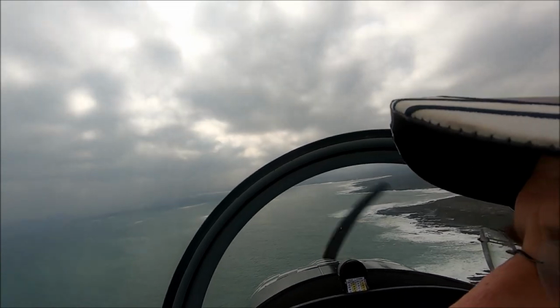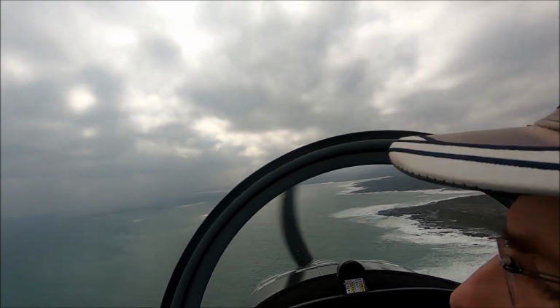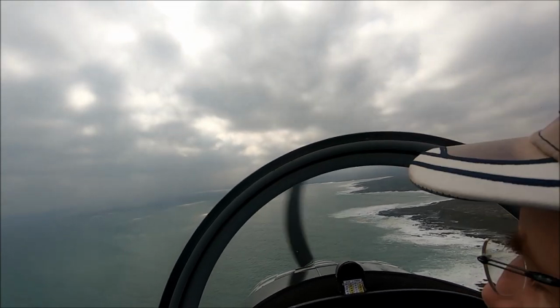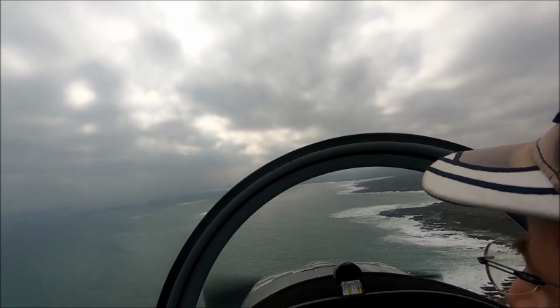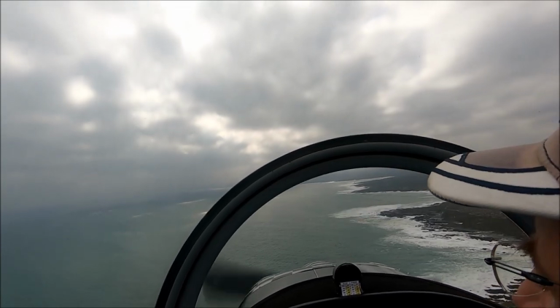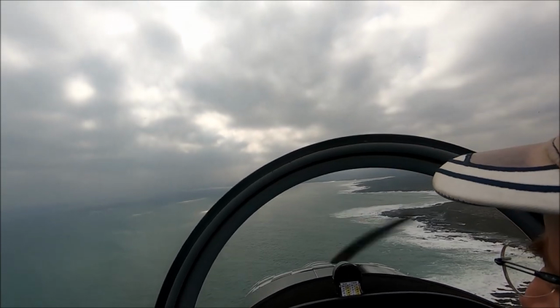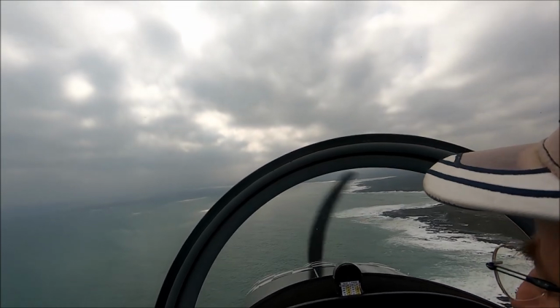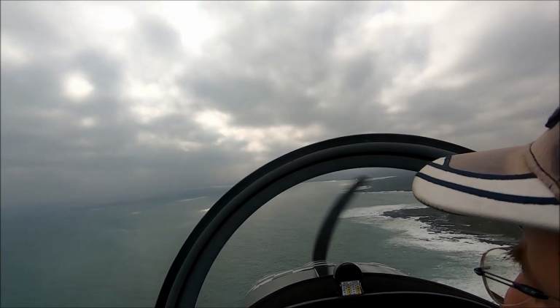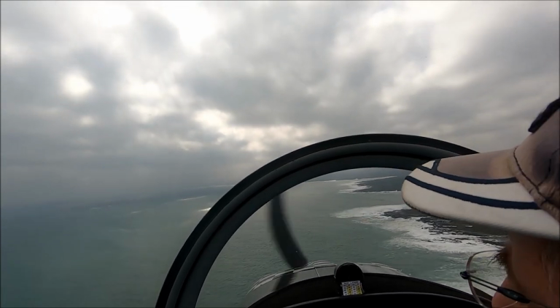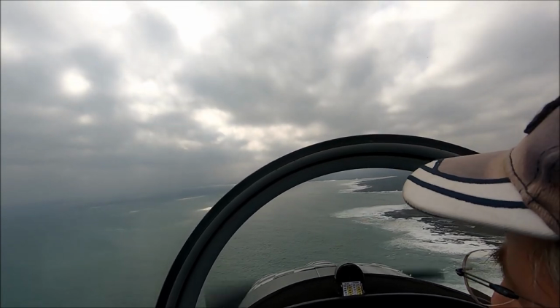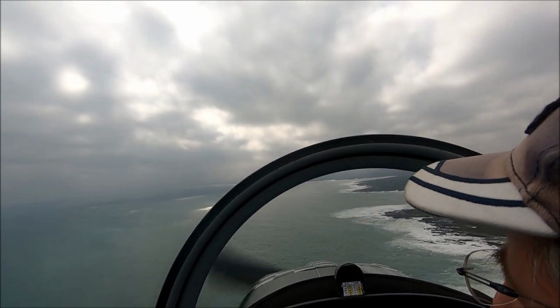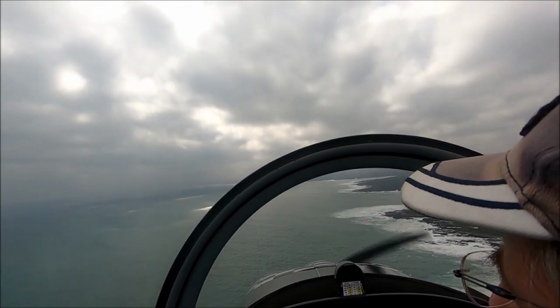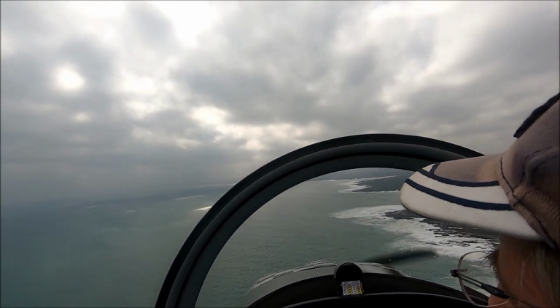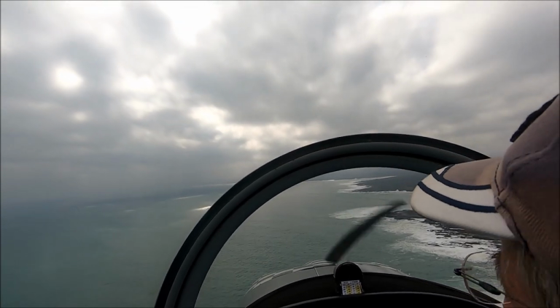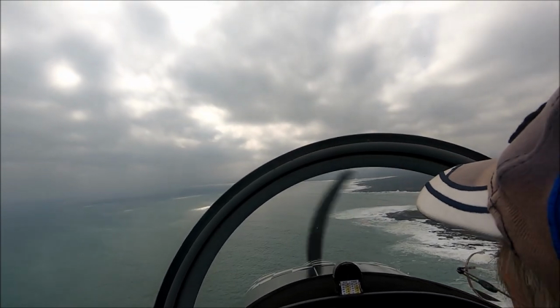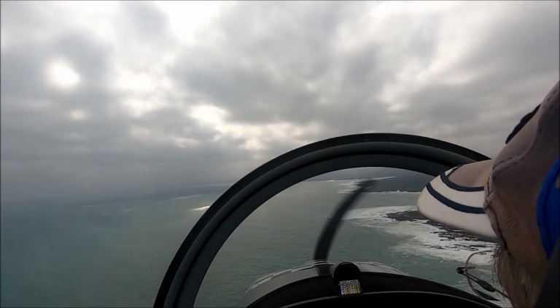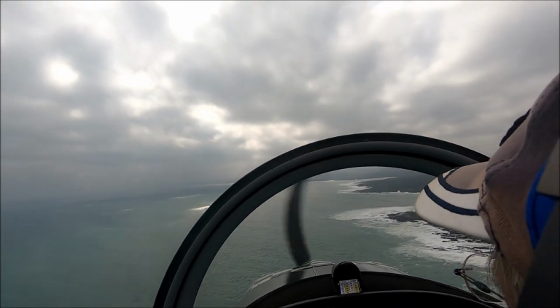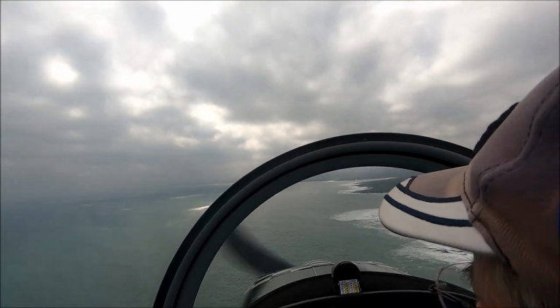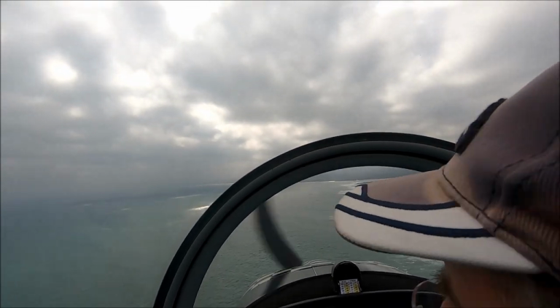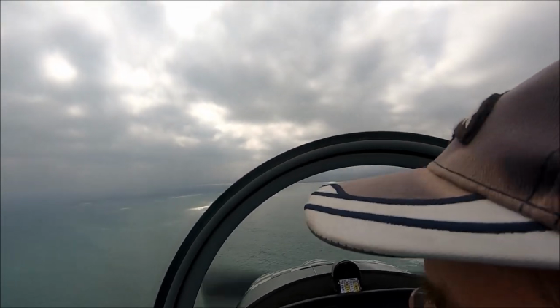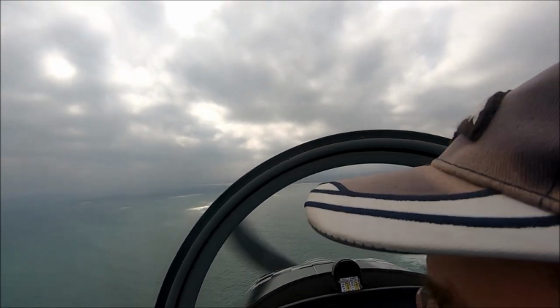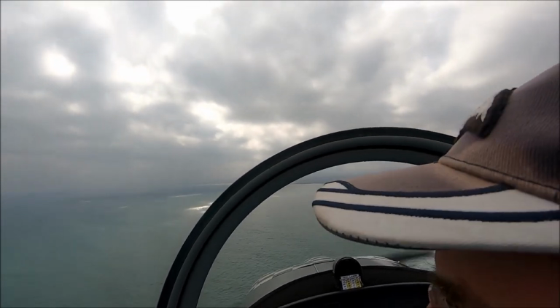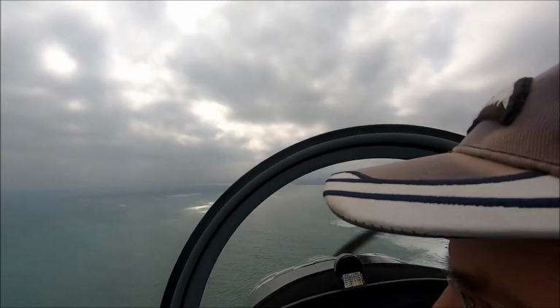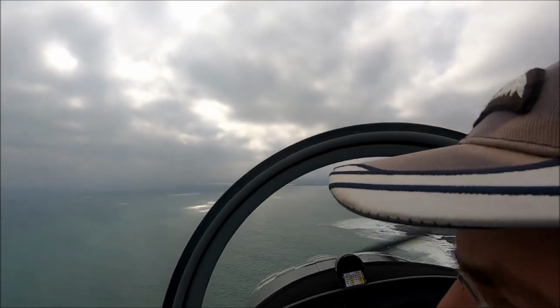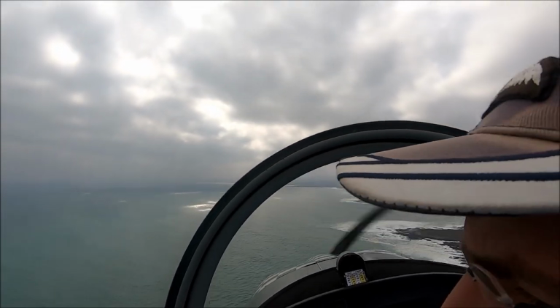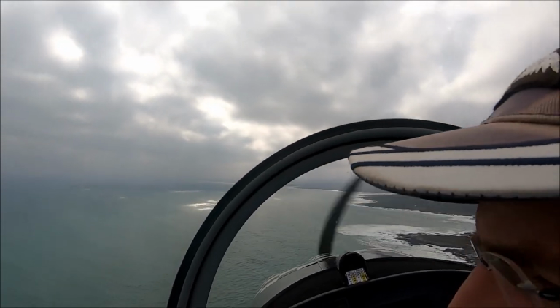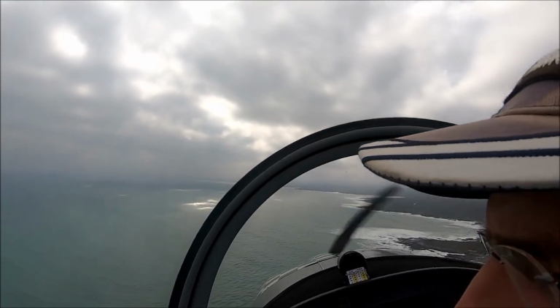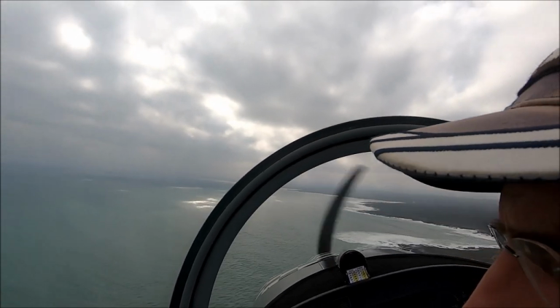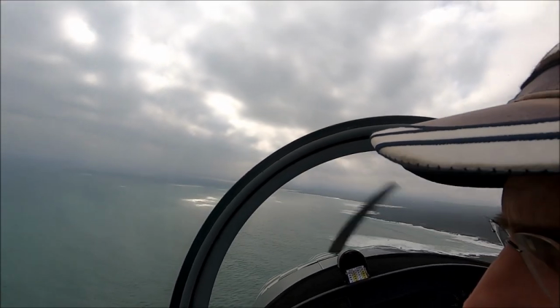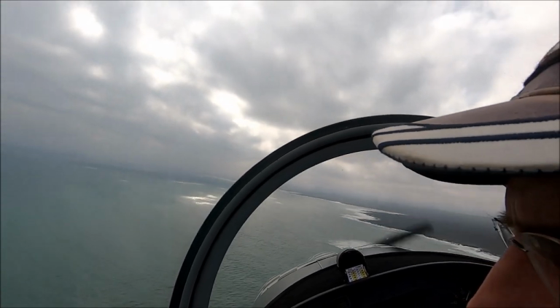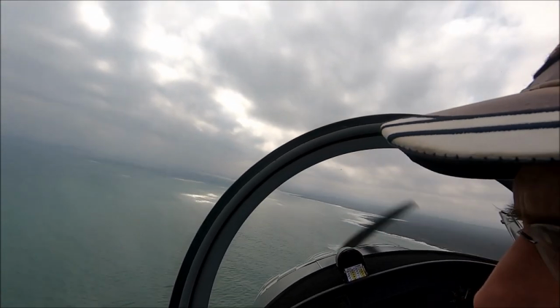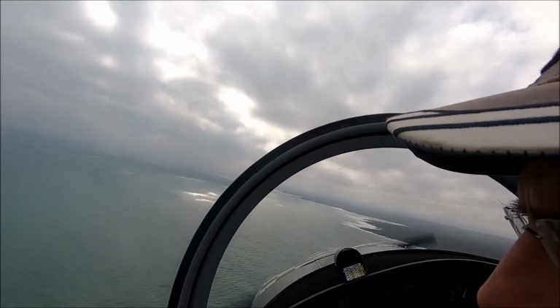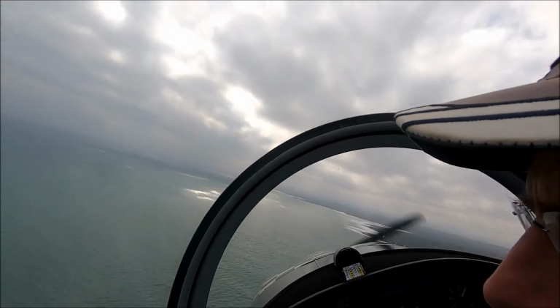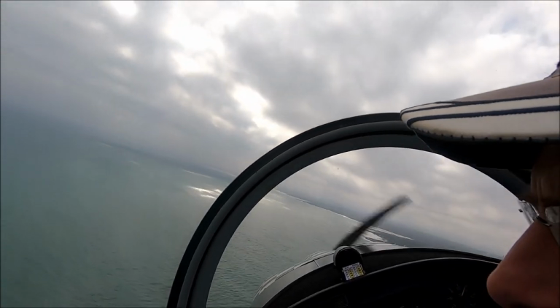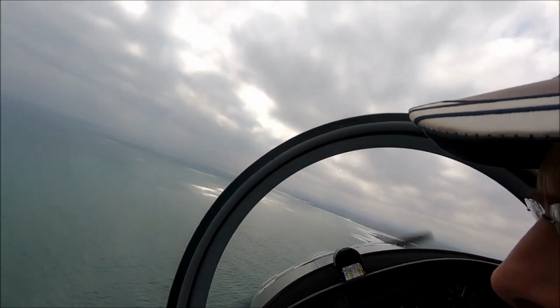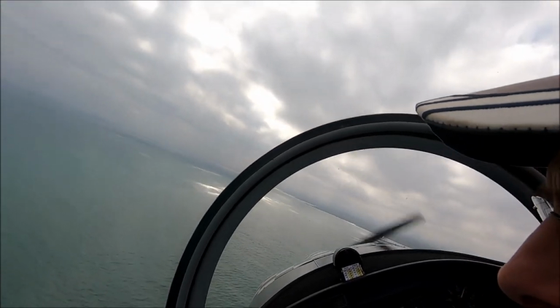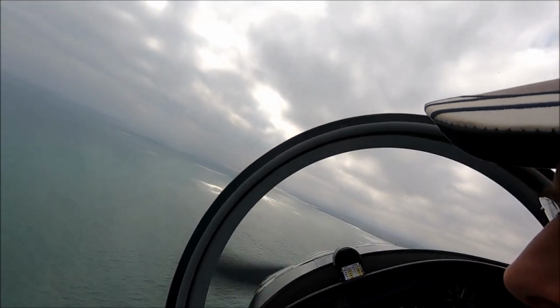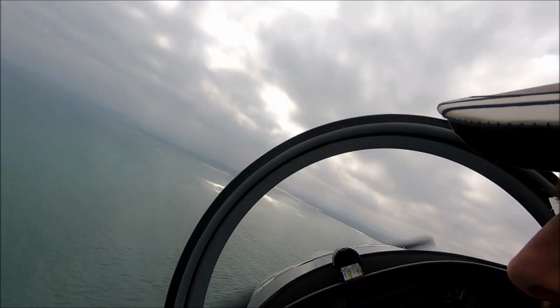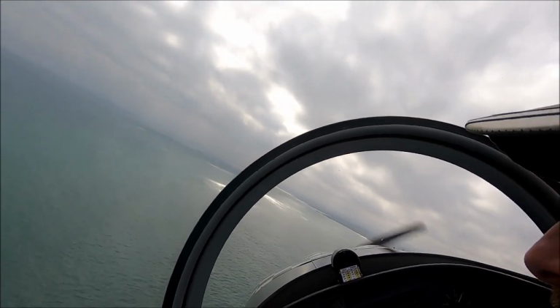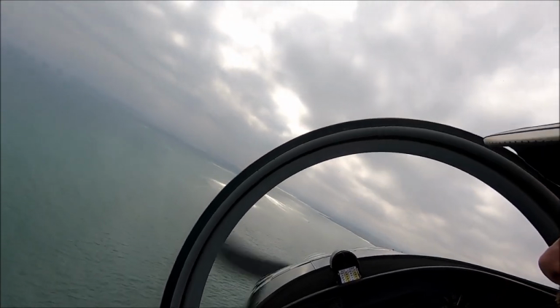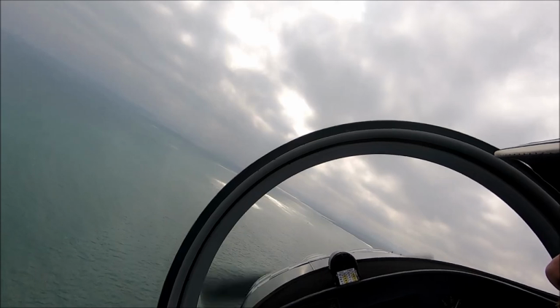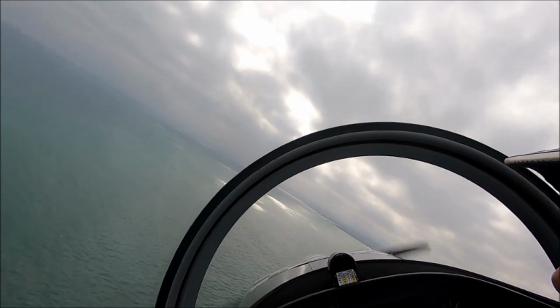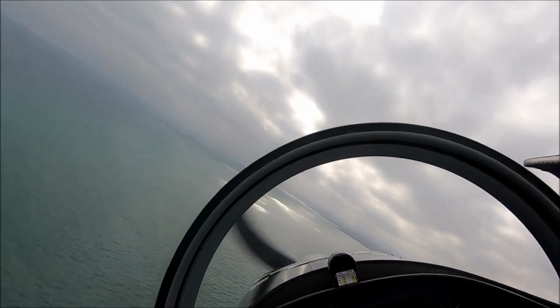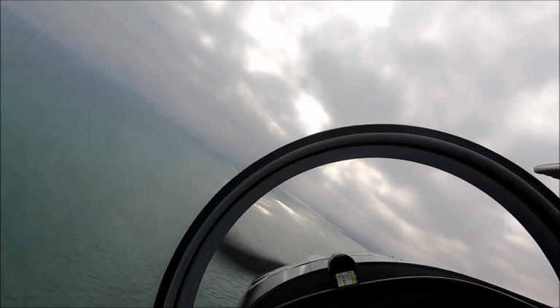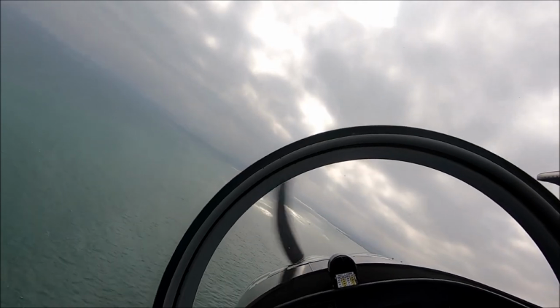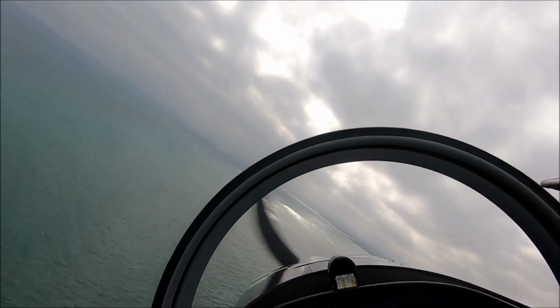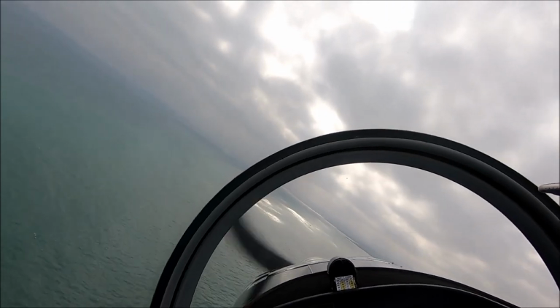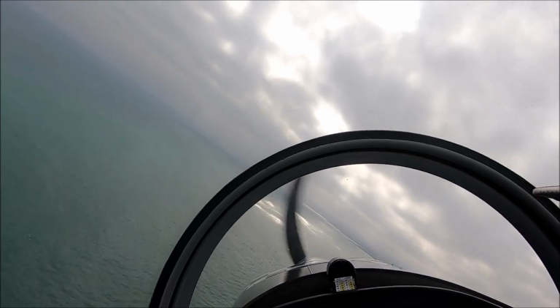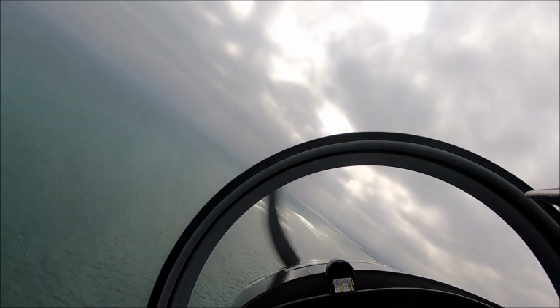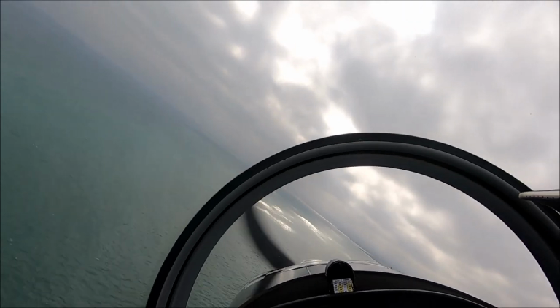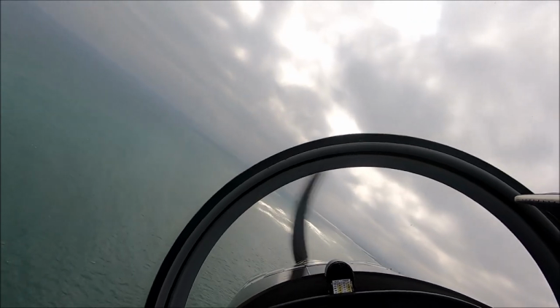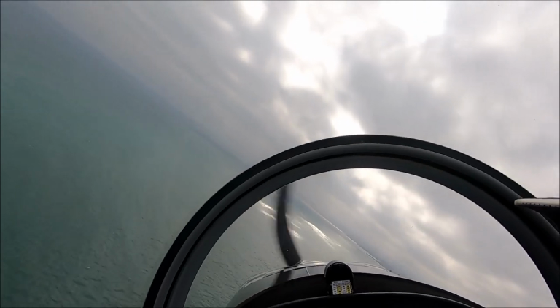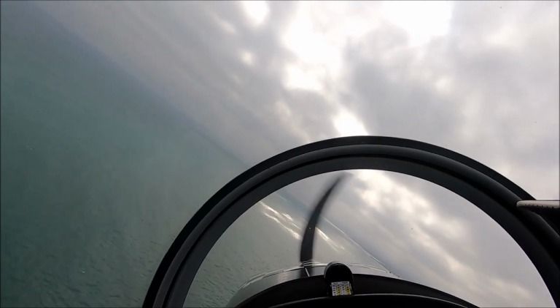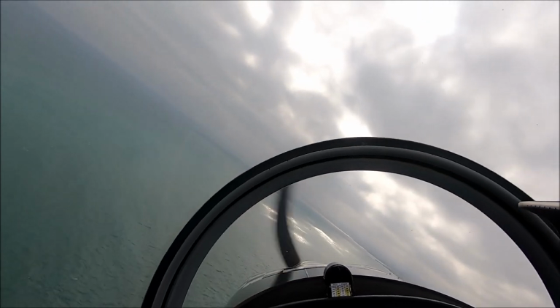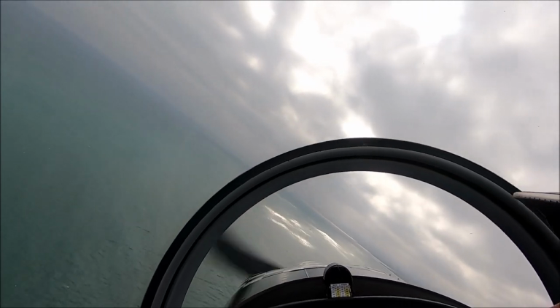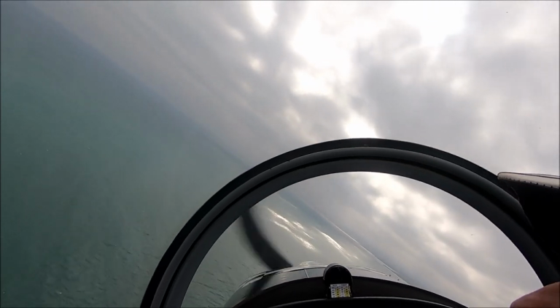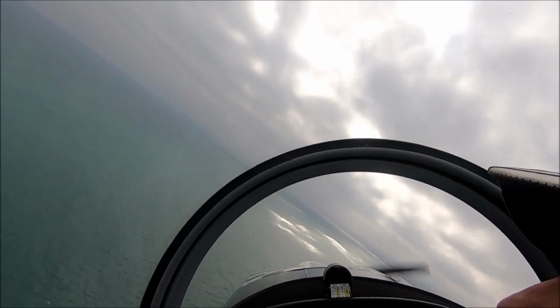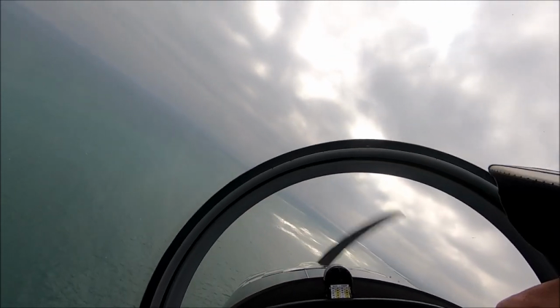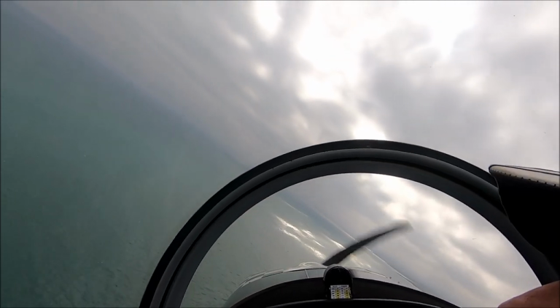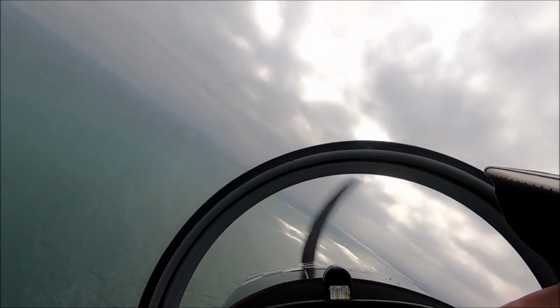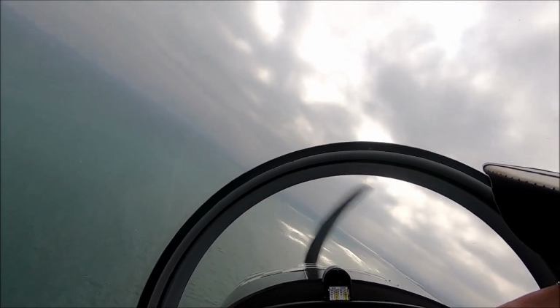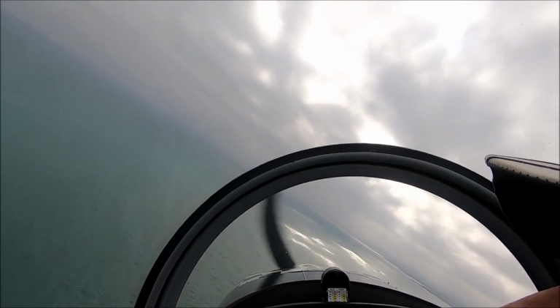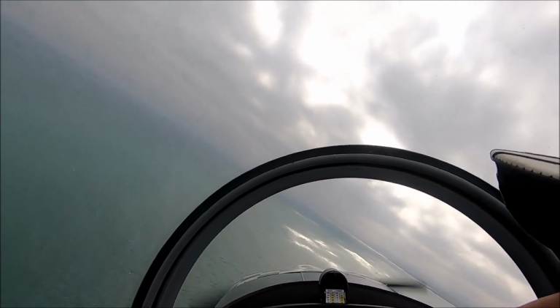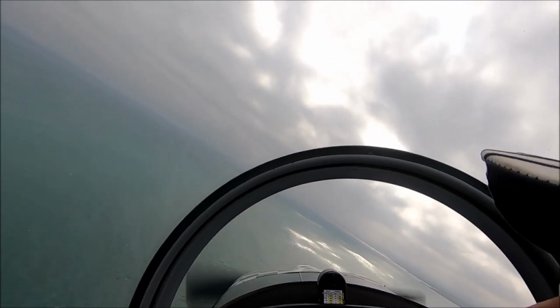Beautiful day. Sometimes we see whales, sometimes we see dolphins, but I'm not too sure today.